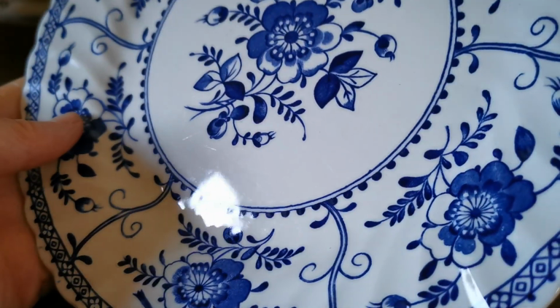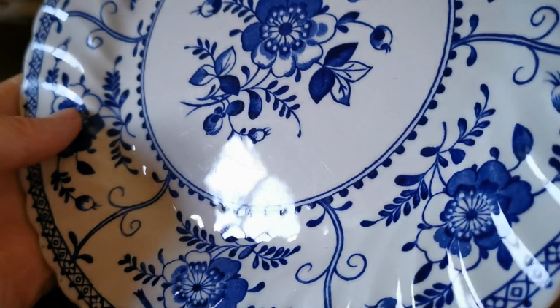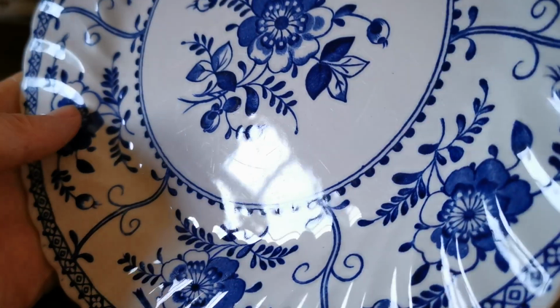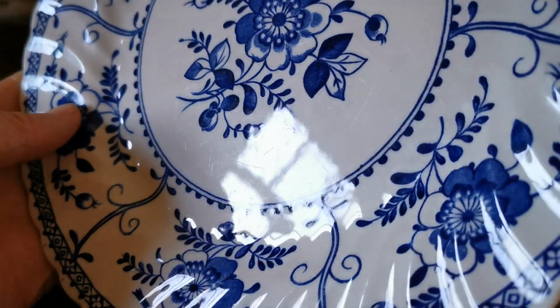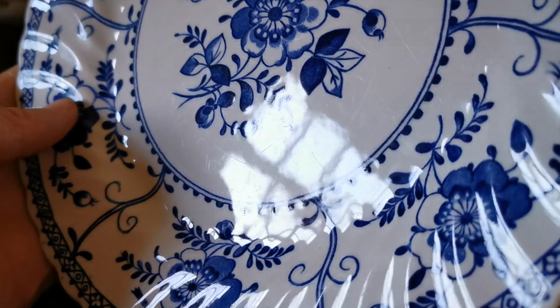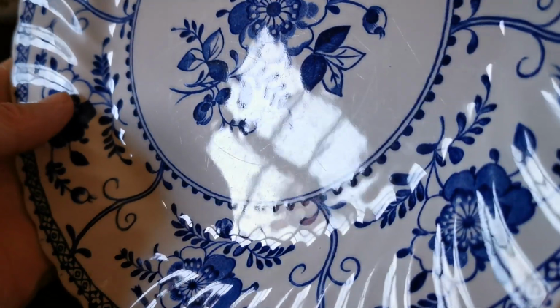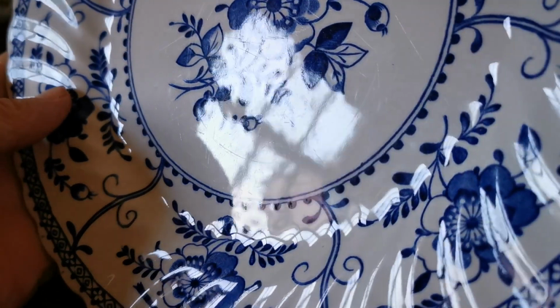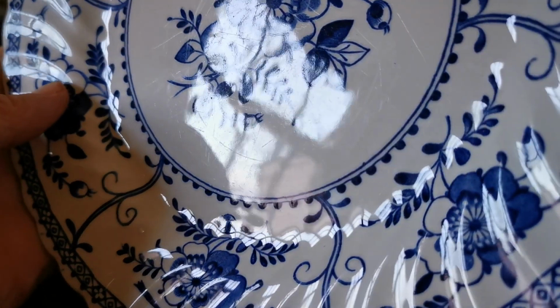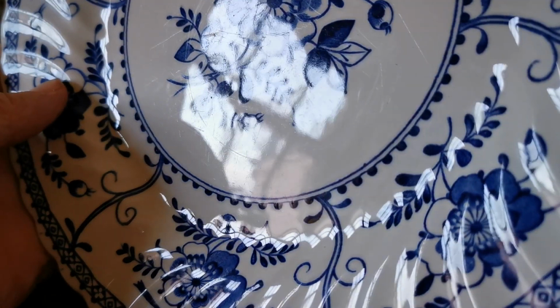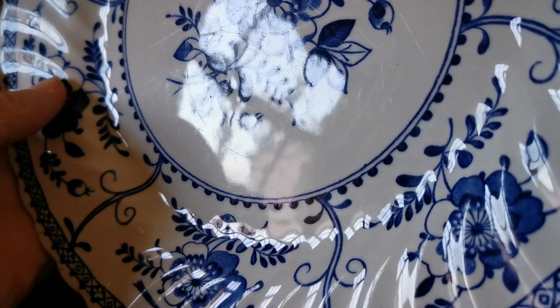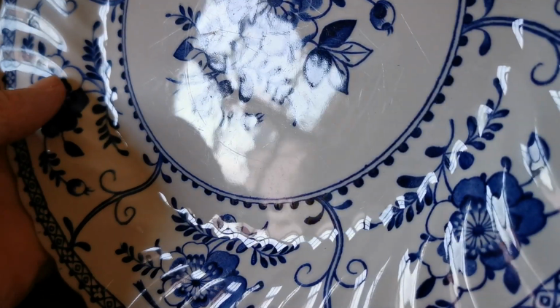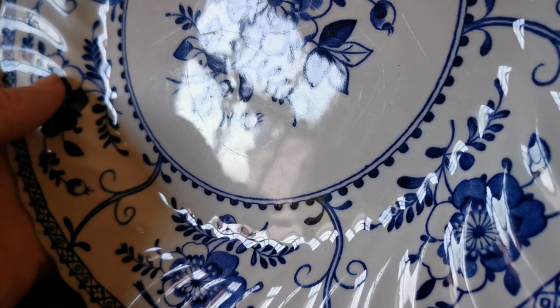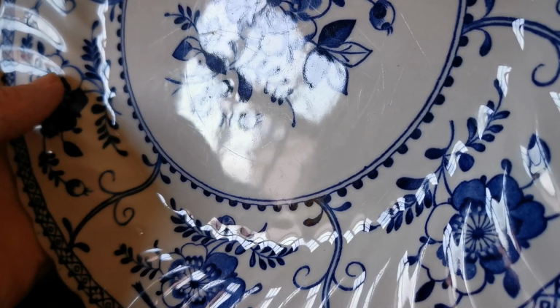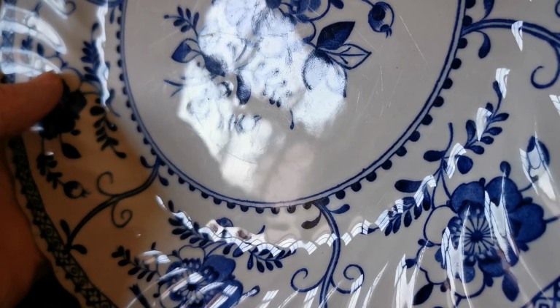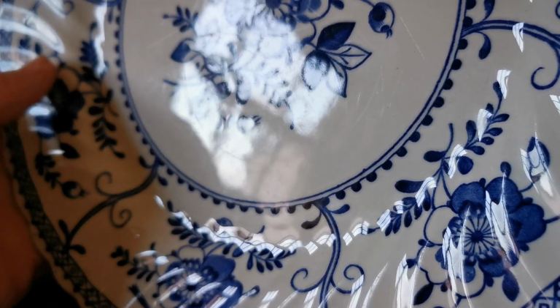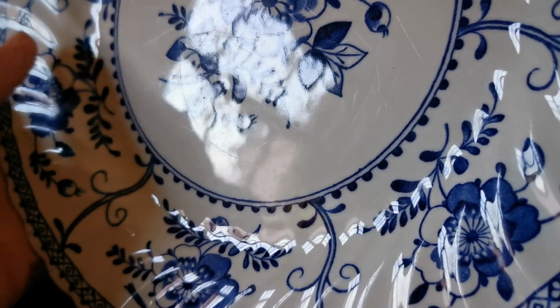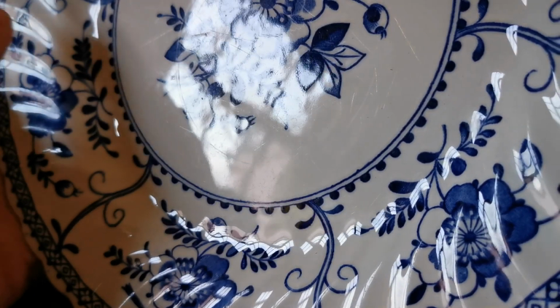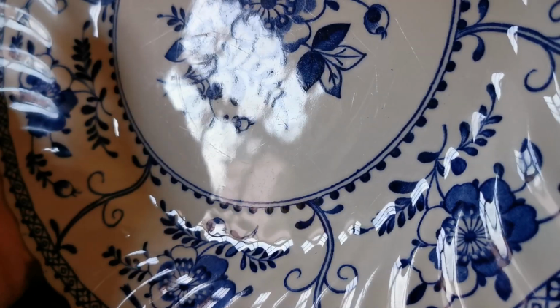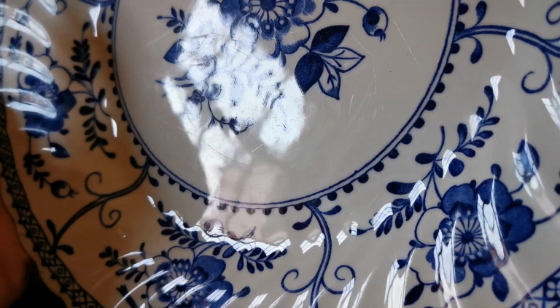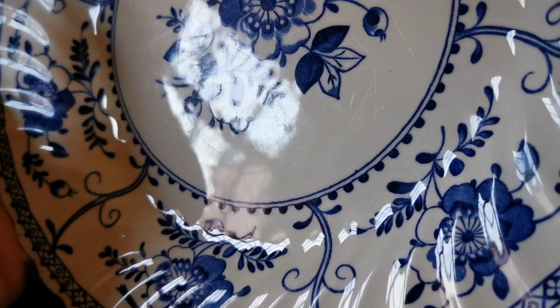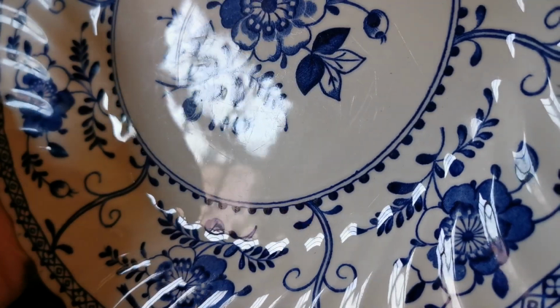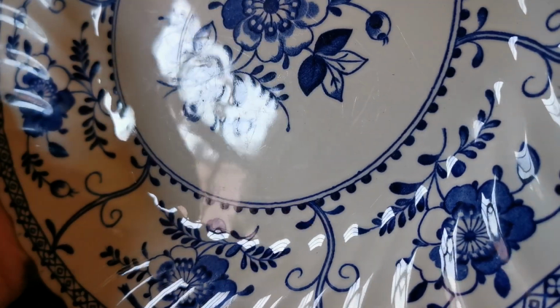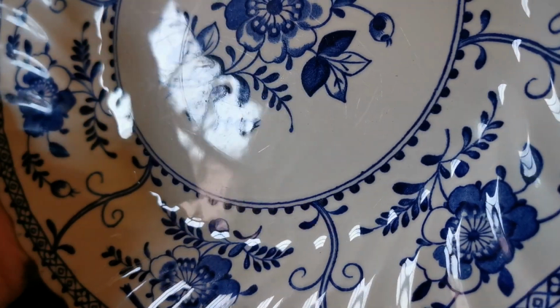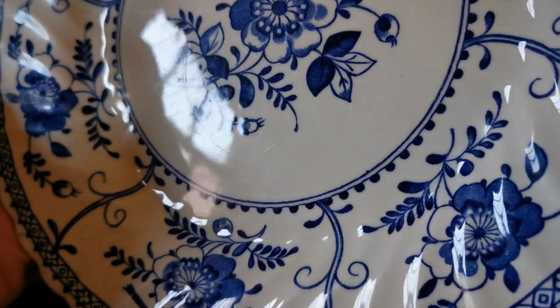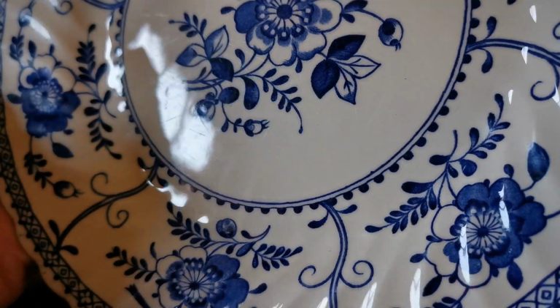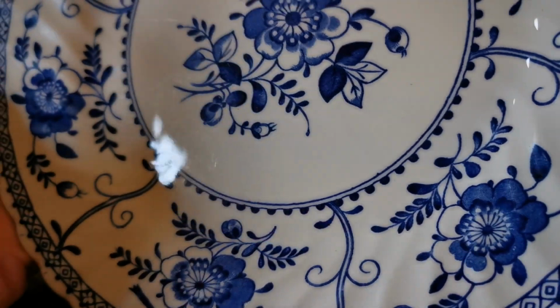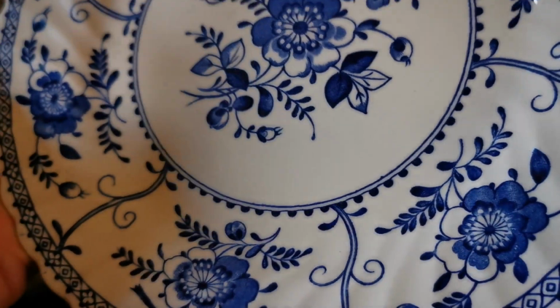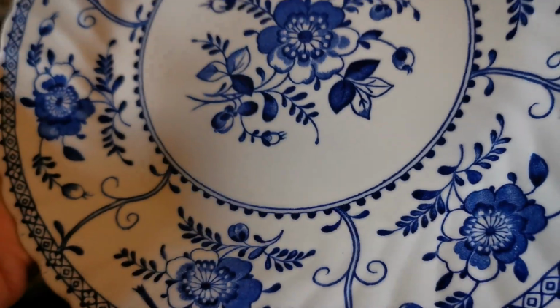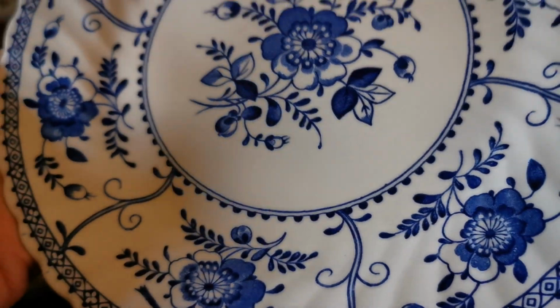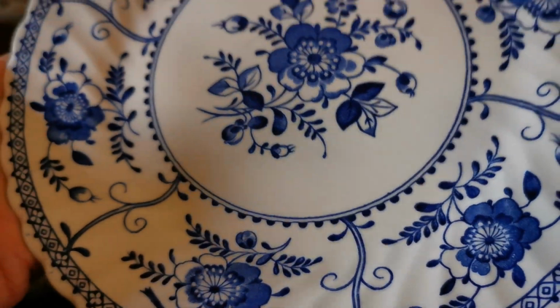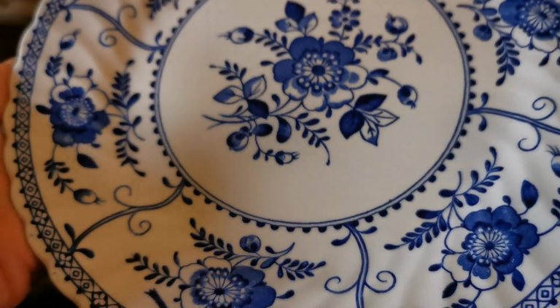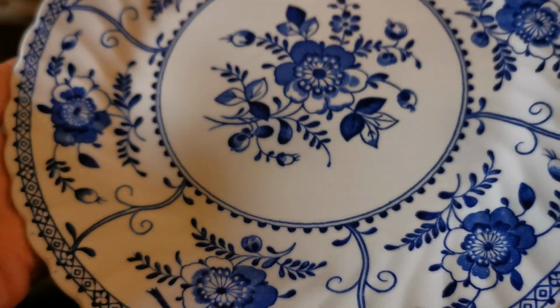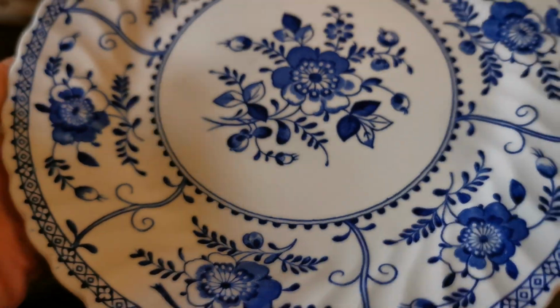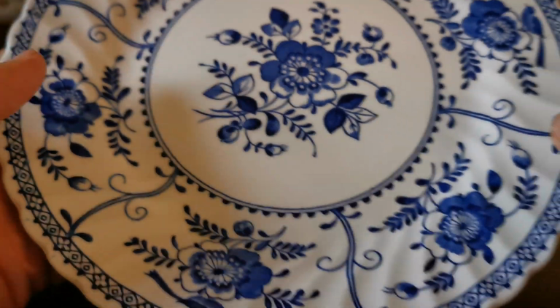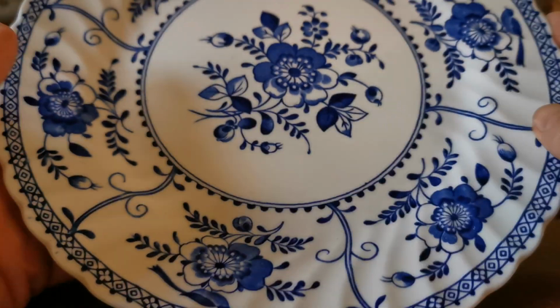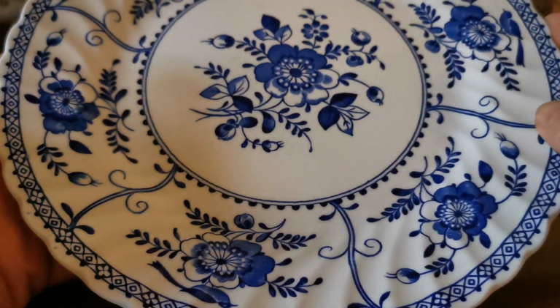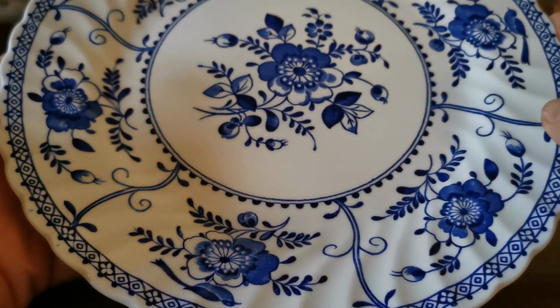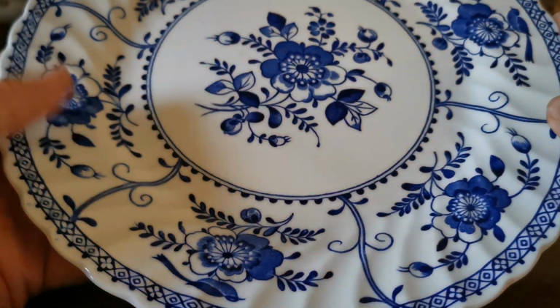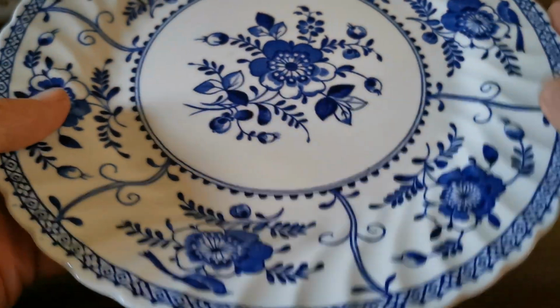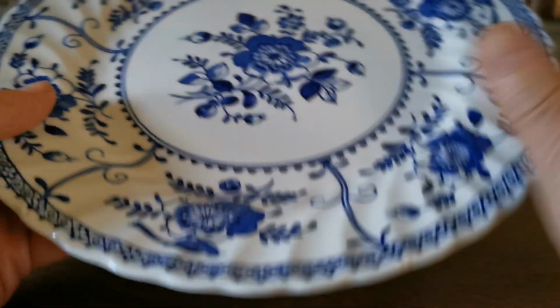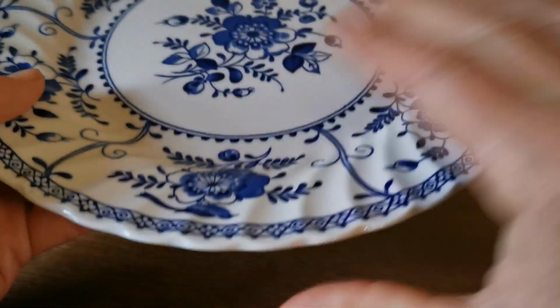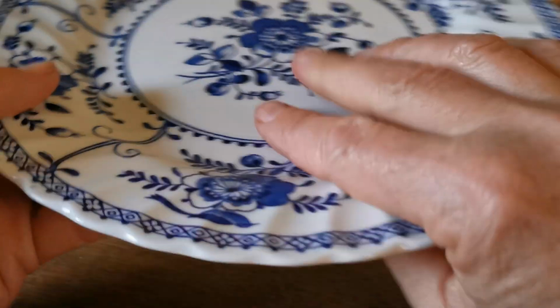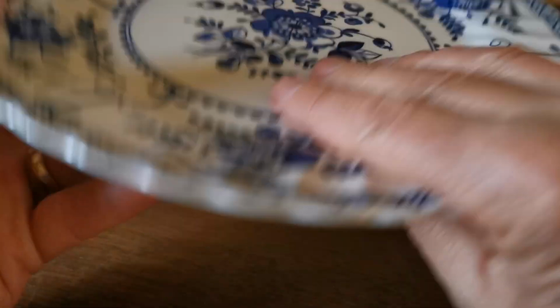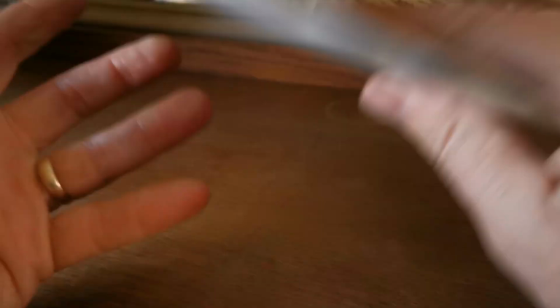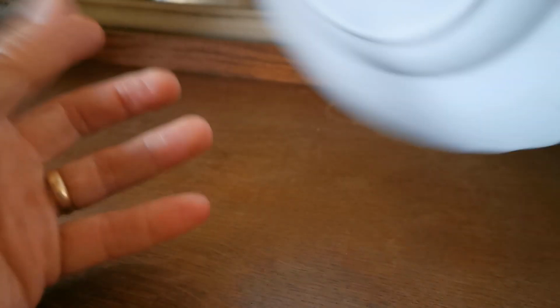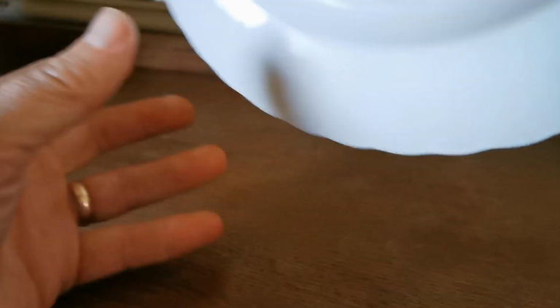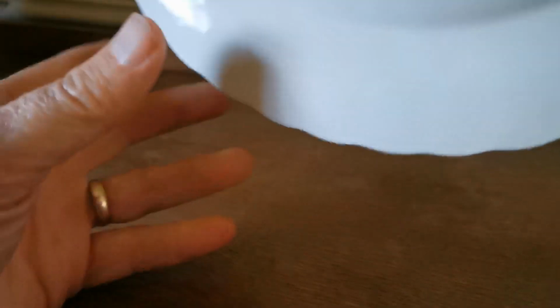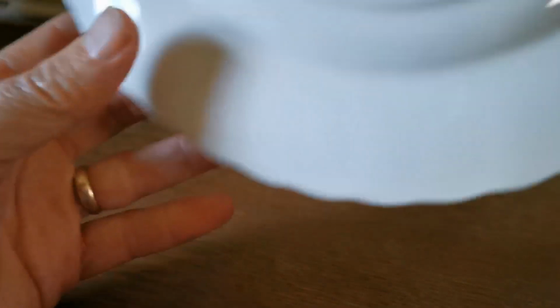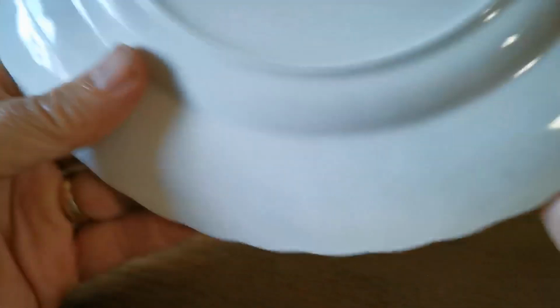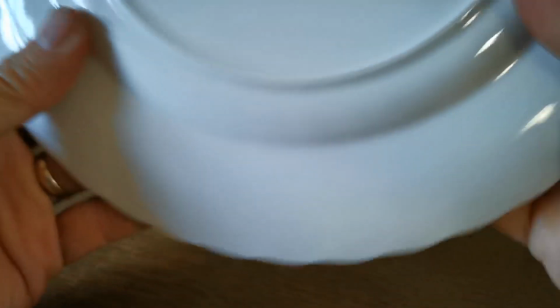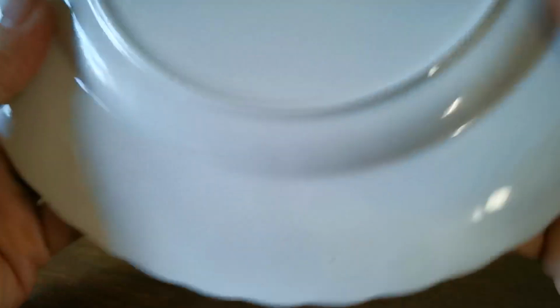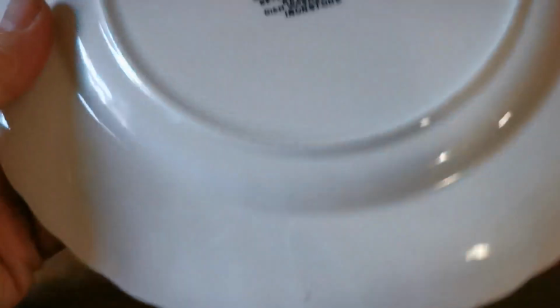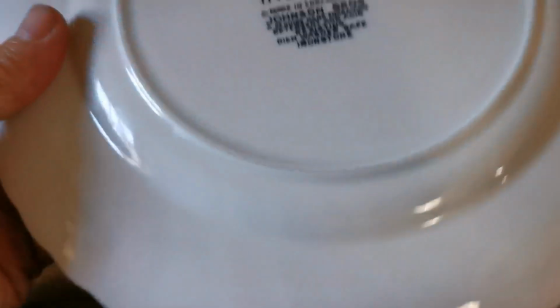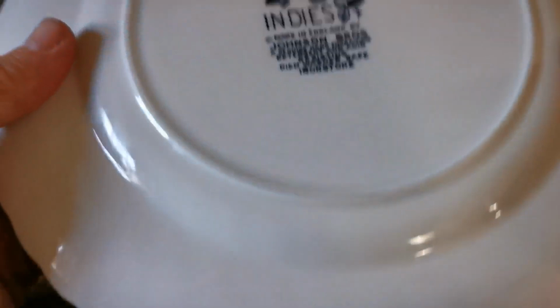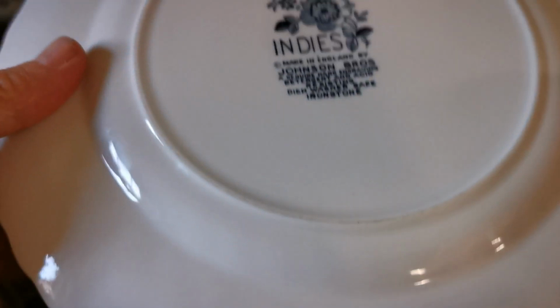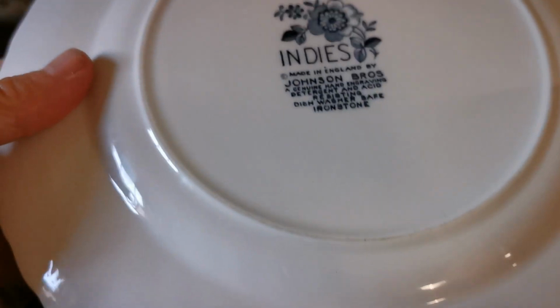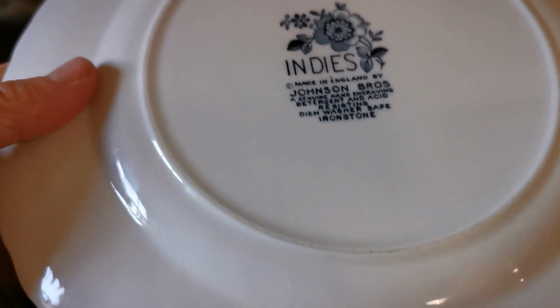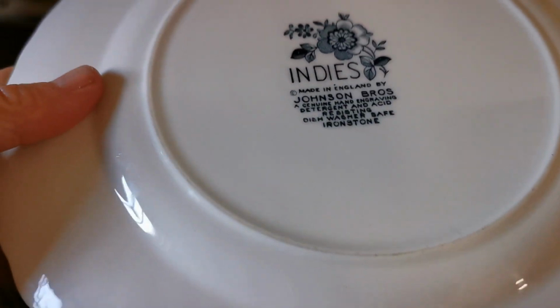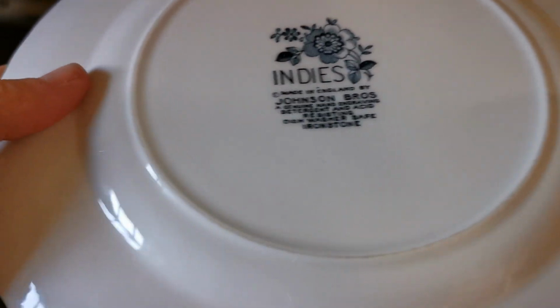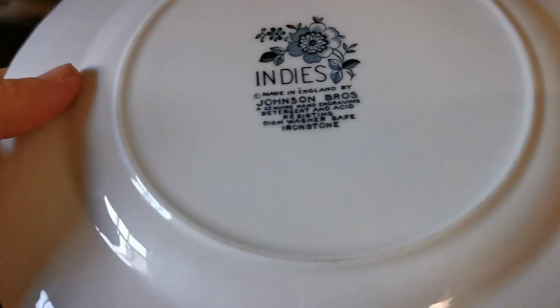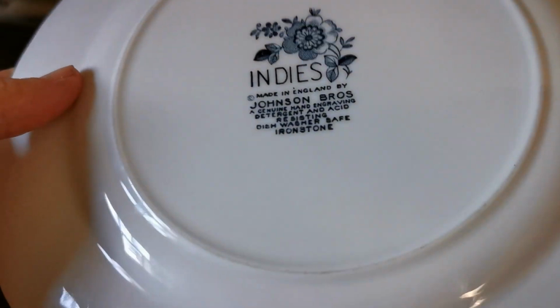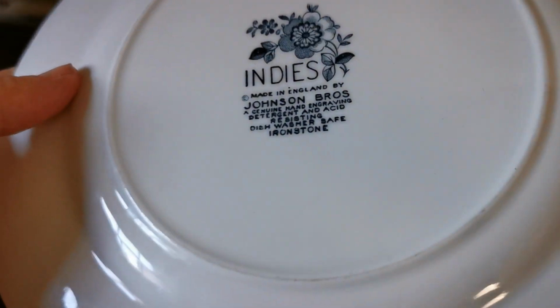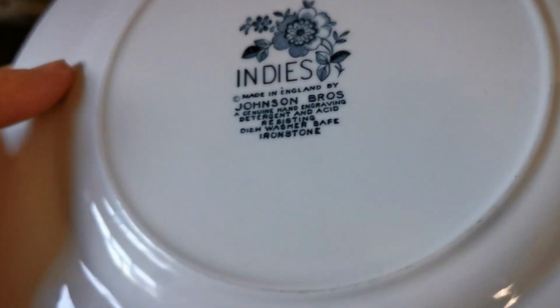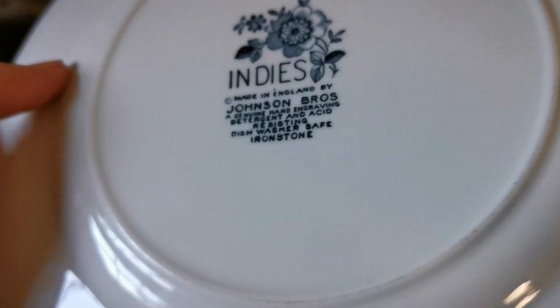Really nice condition — just look at the reflection on that. Some knife marks on it, but really bright. Nothing condition-note-wise on the glaze.